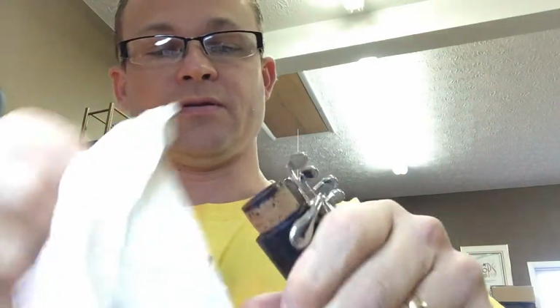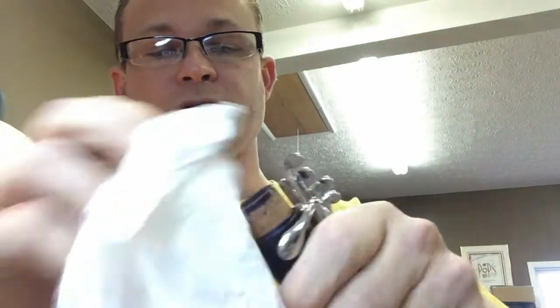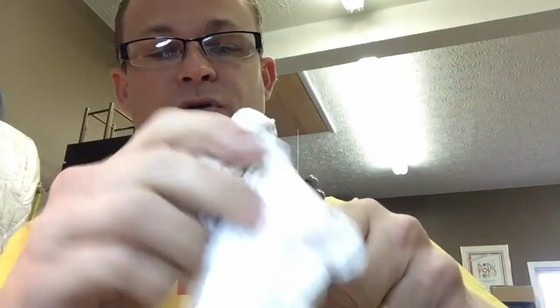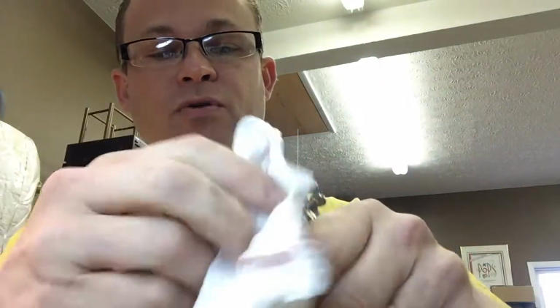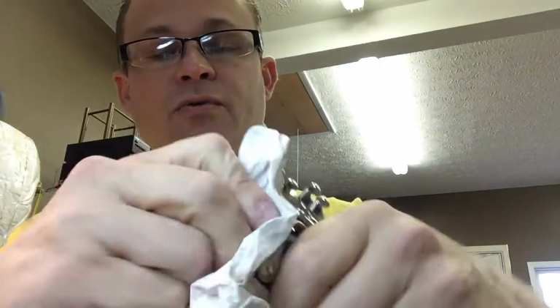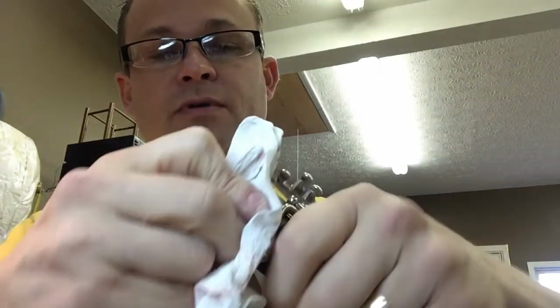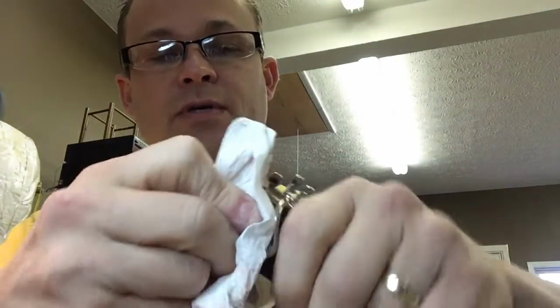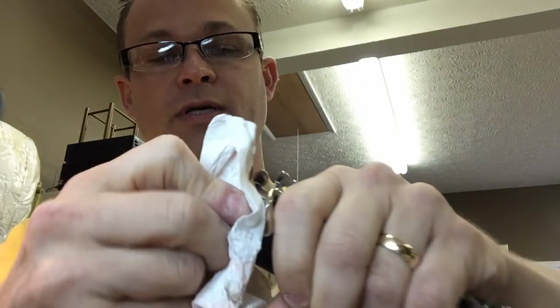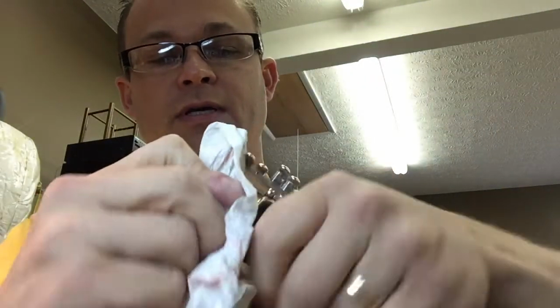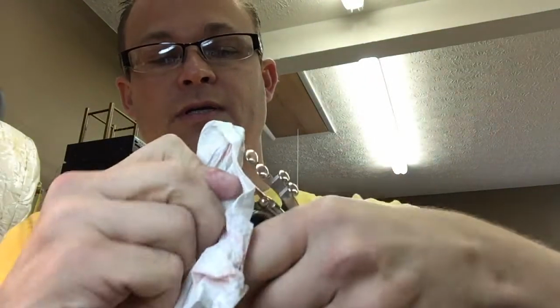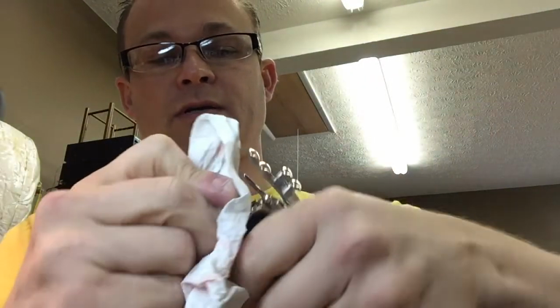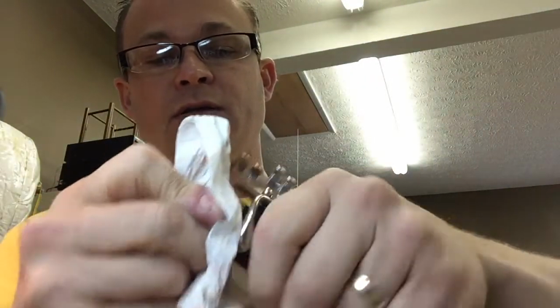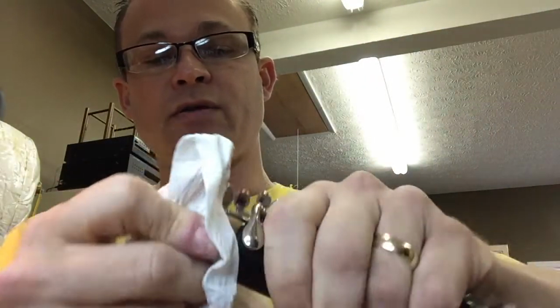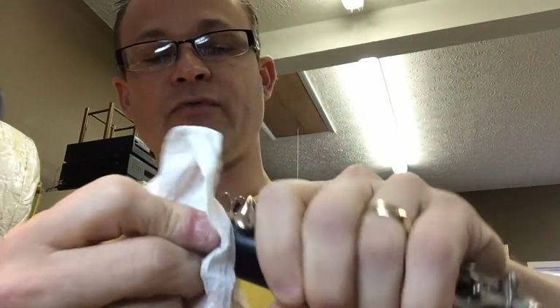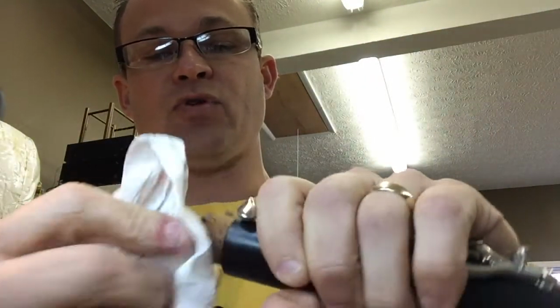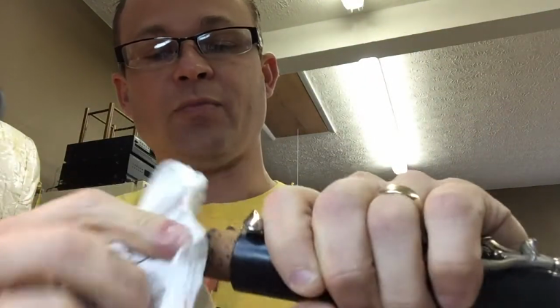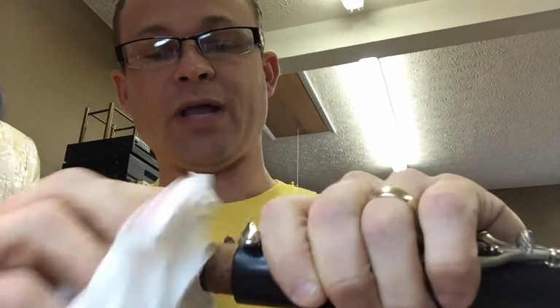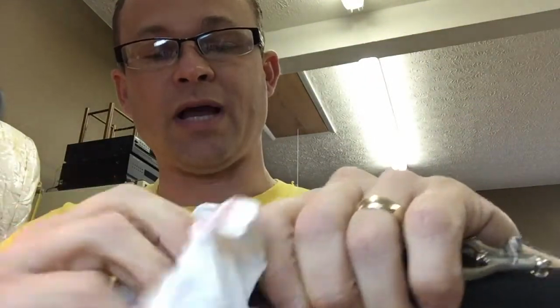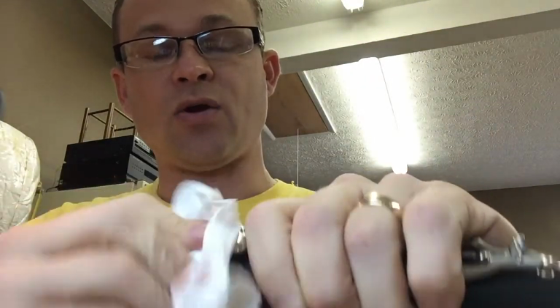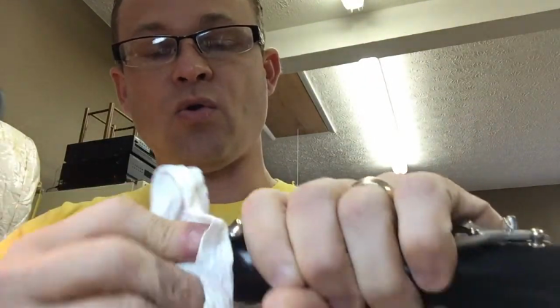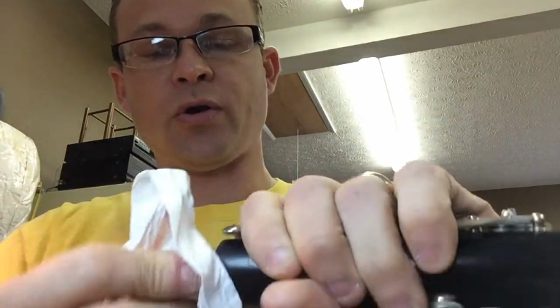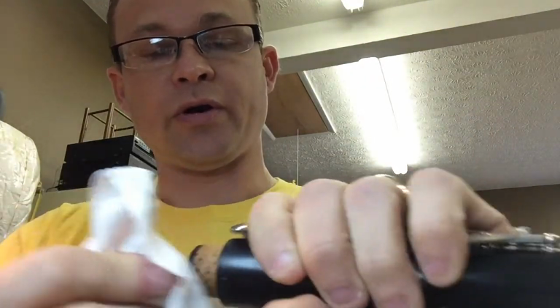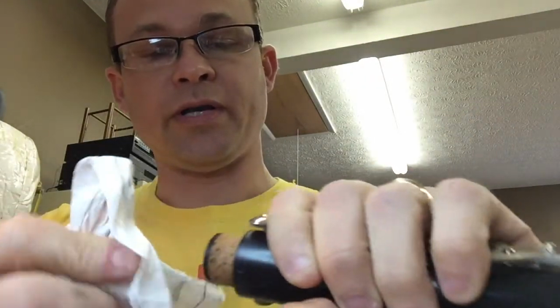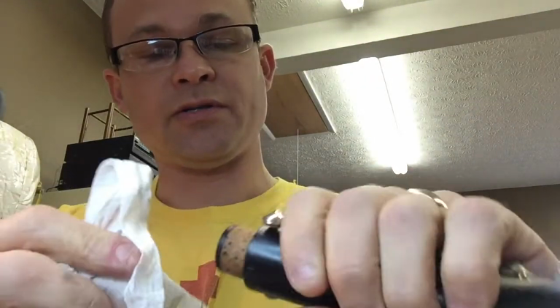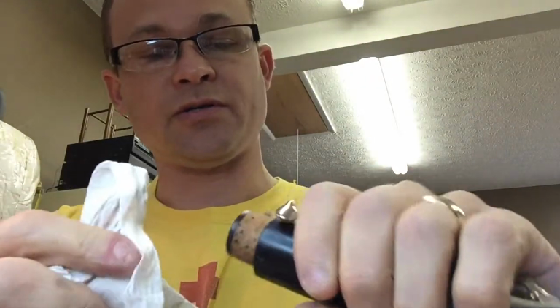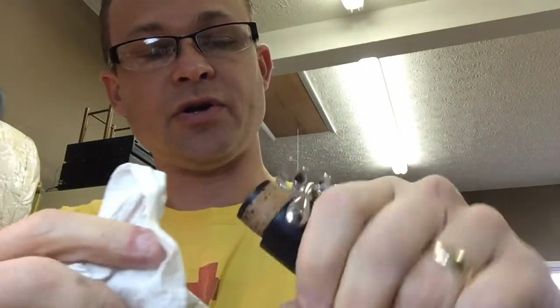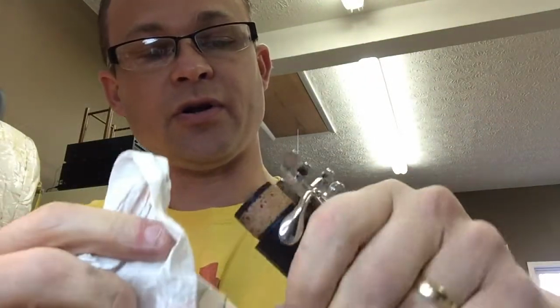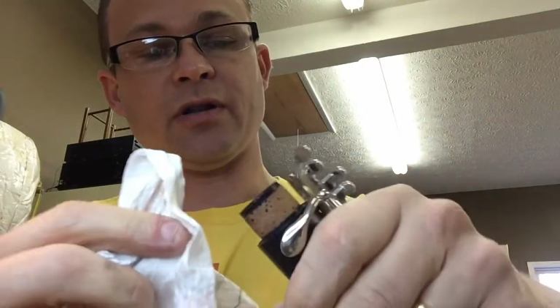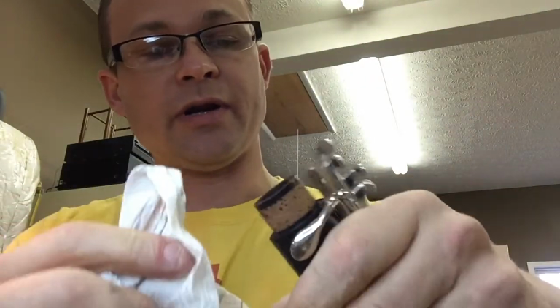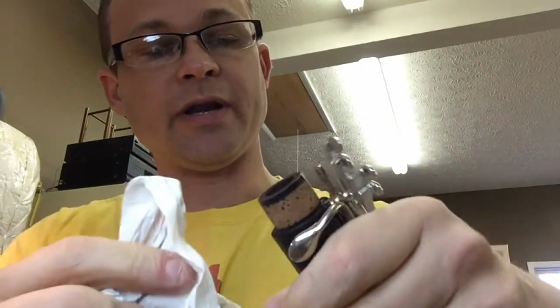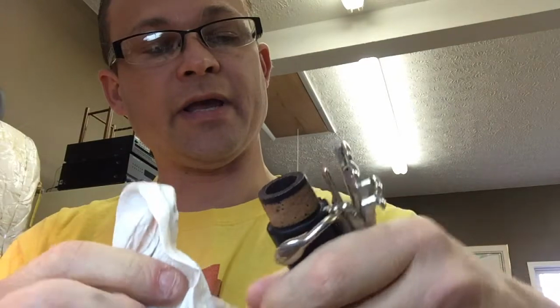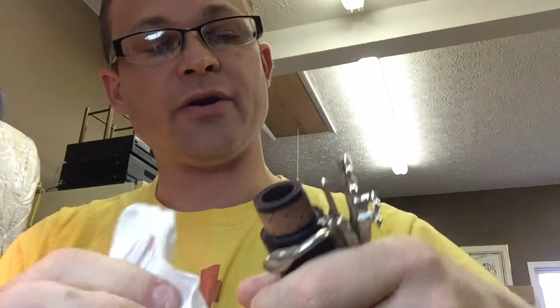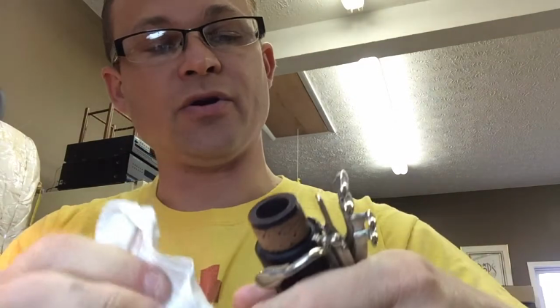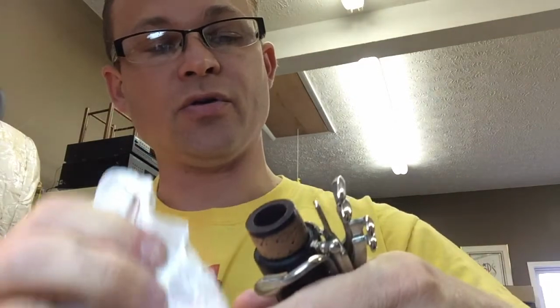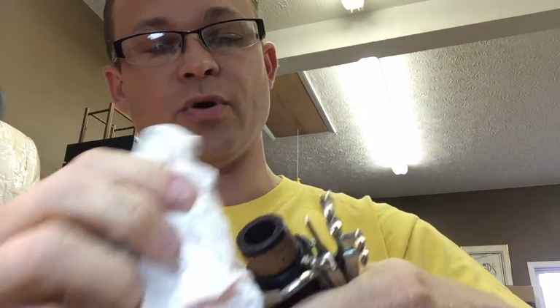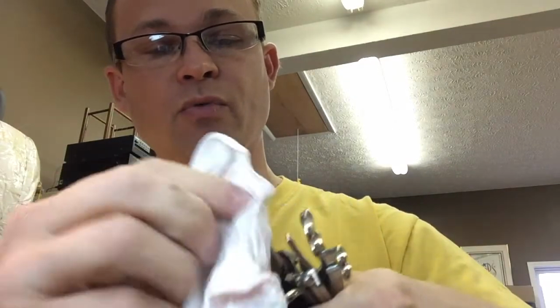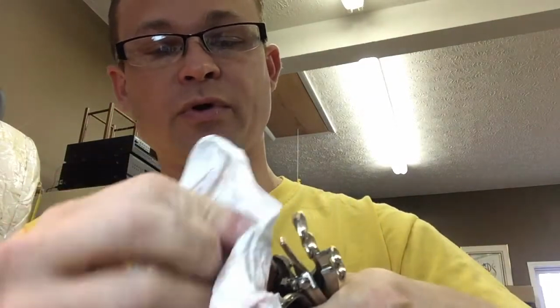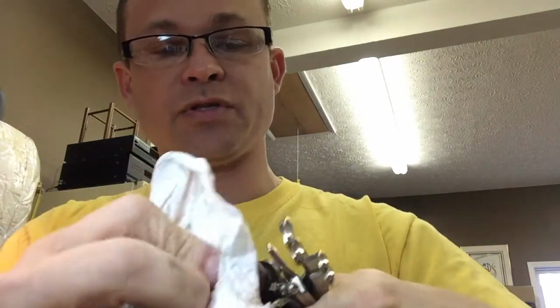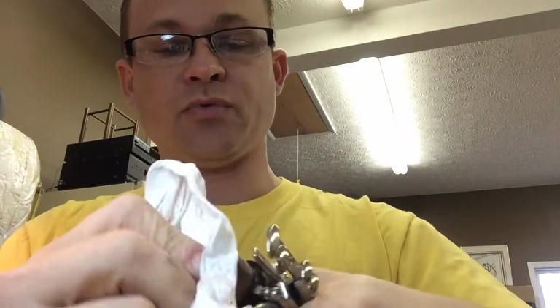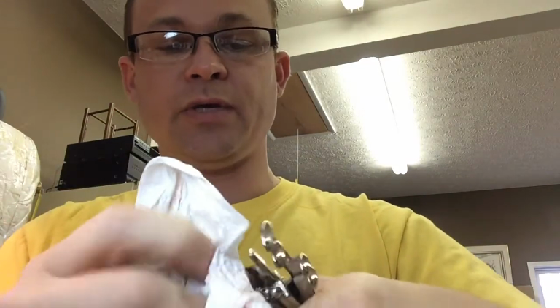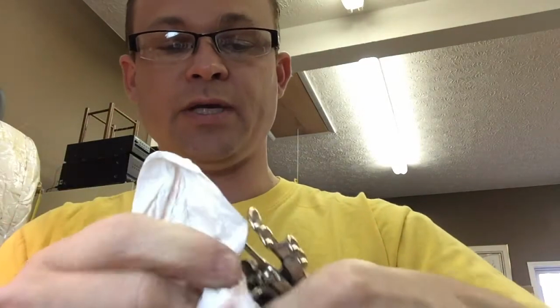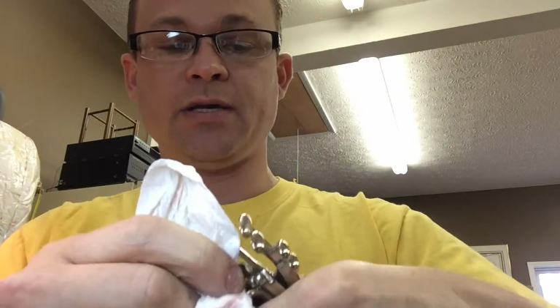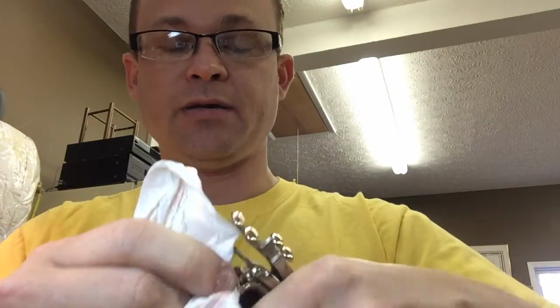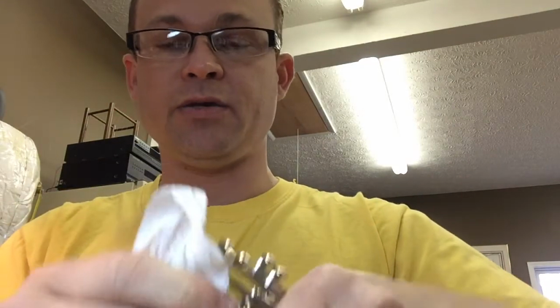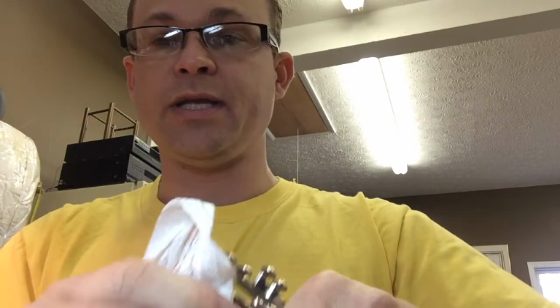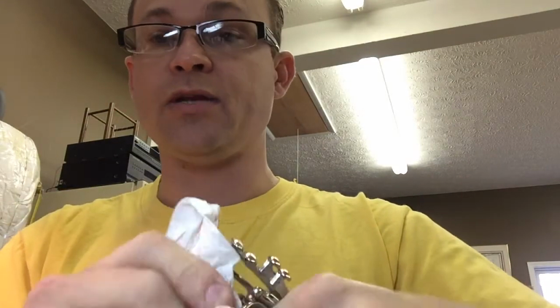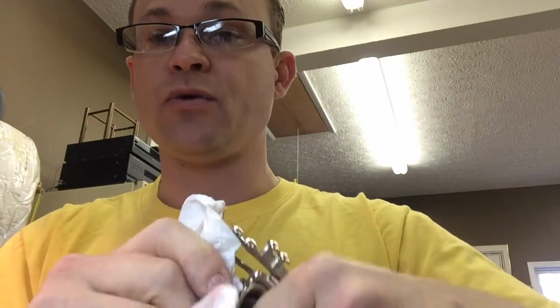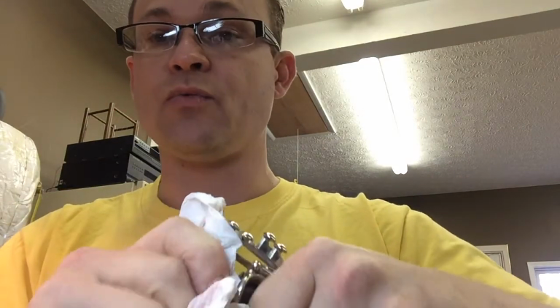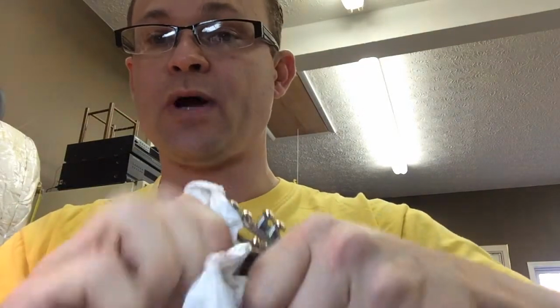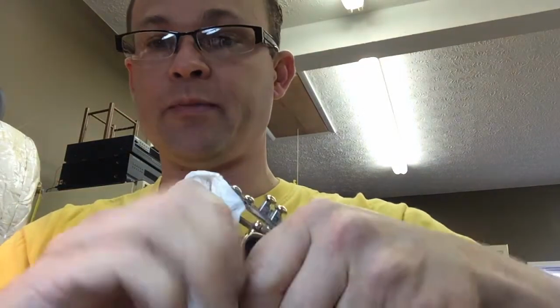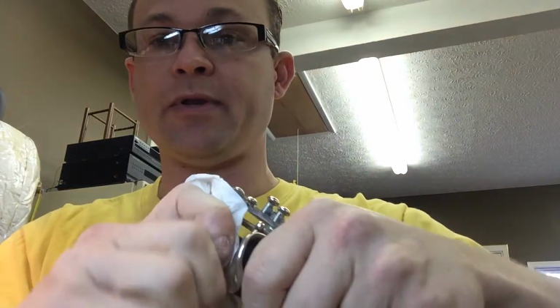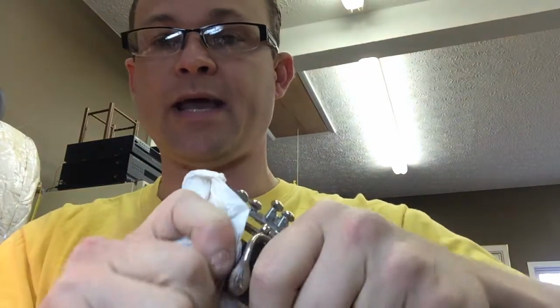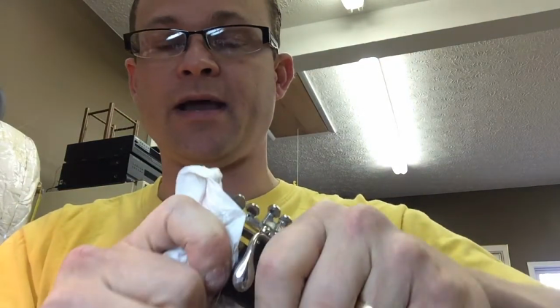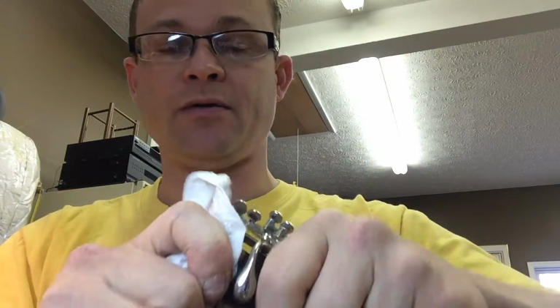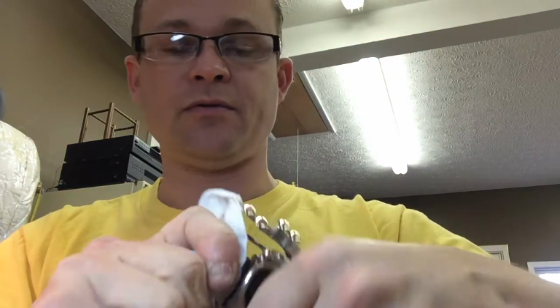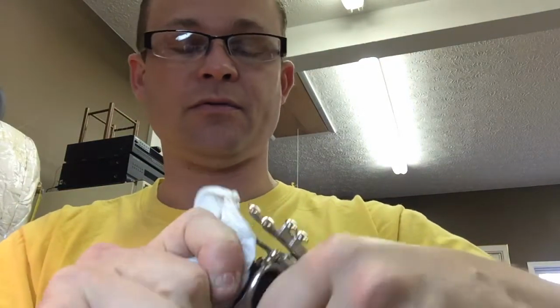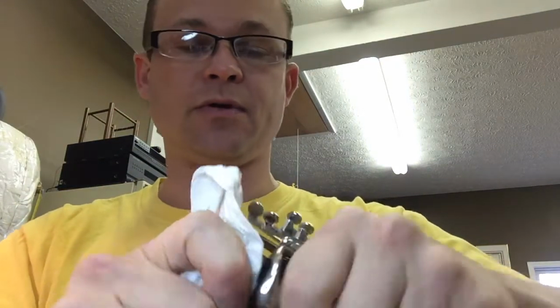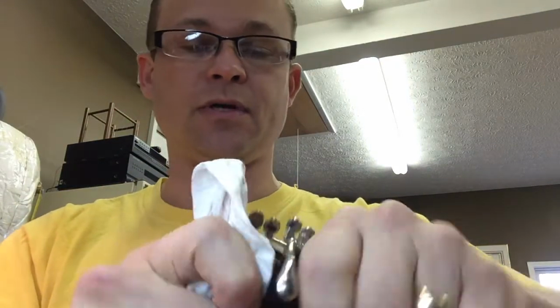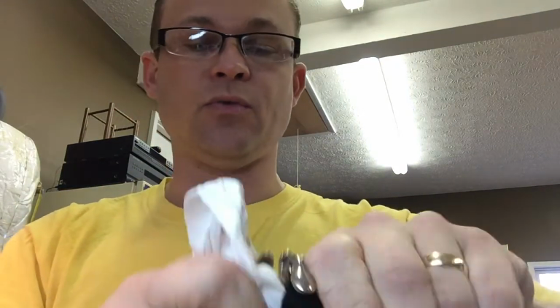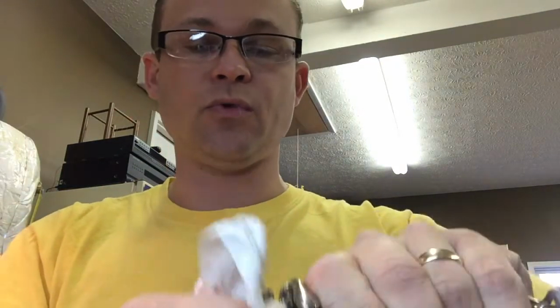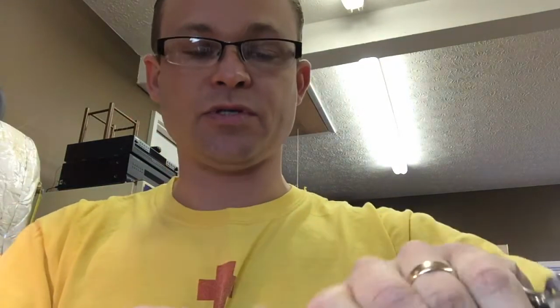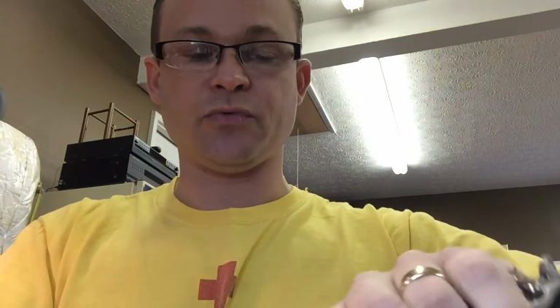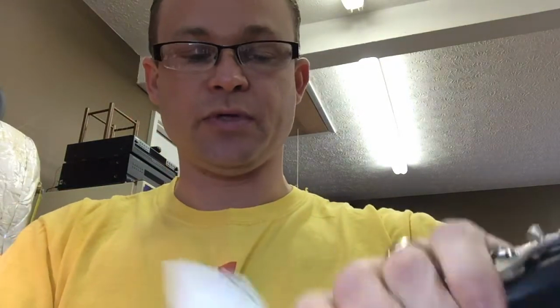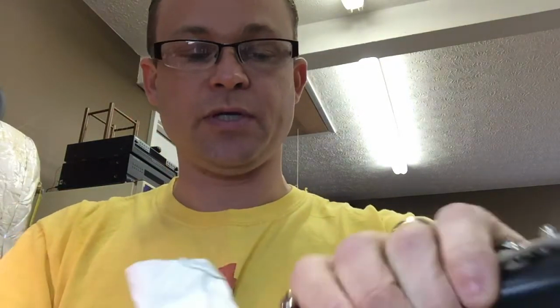If you apply cork grease to your clarinet or oboe once a week, you need to wipe it down once a week.